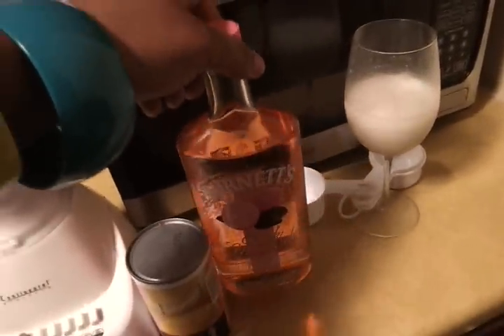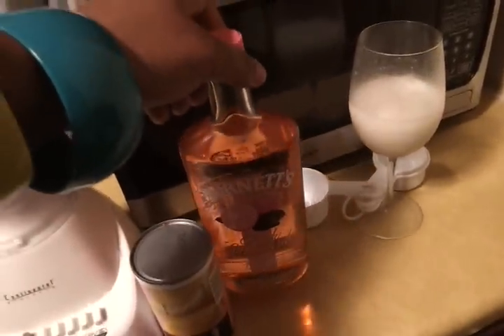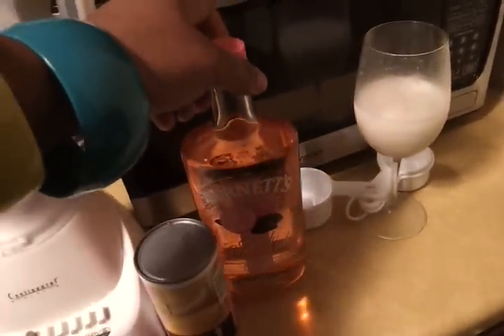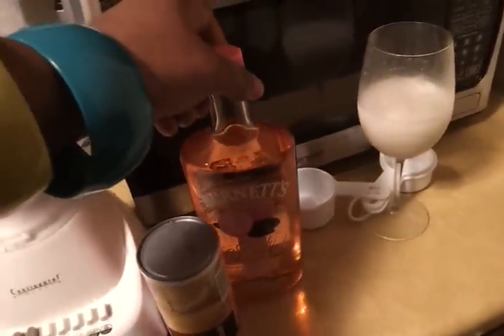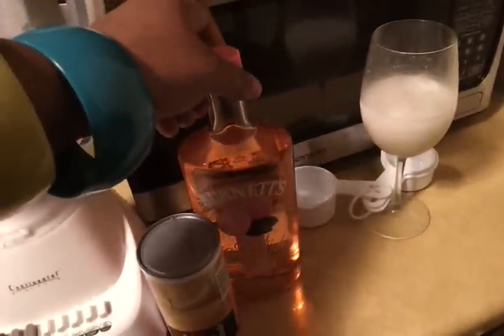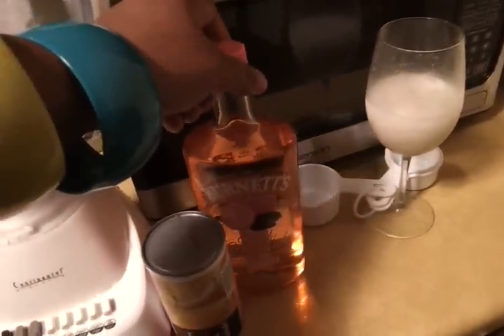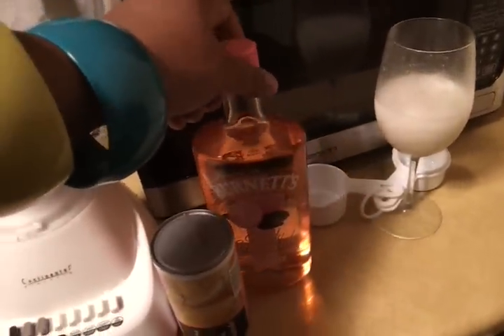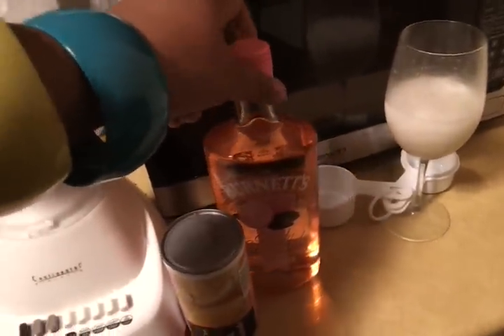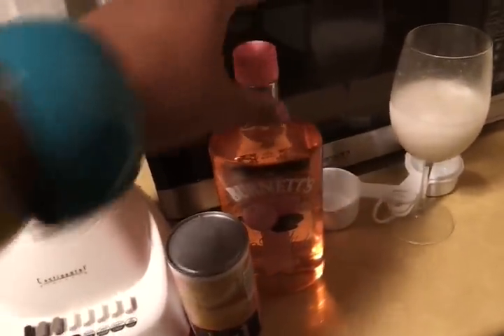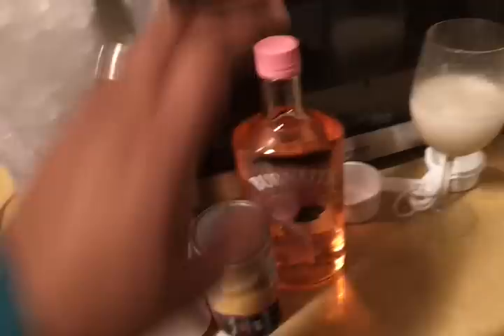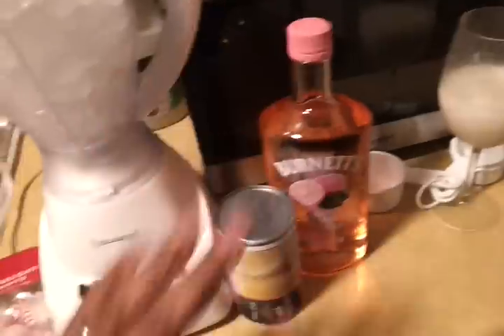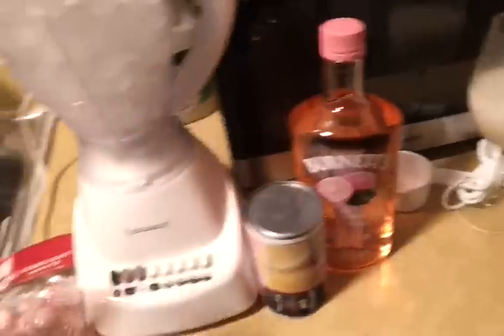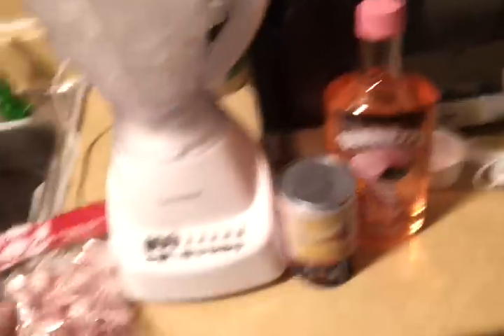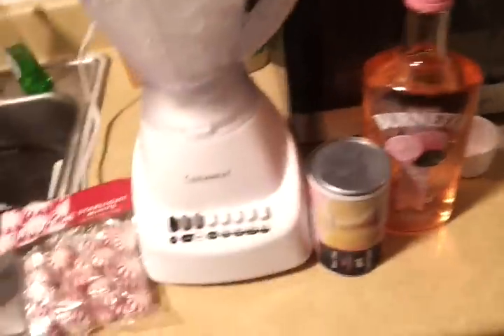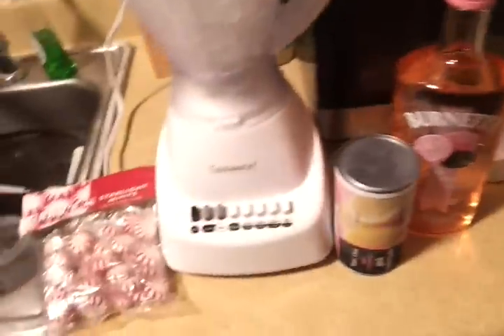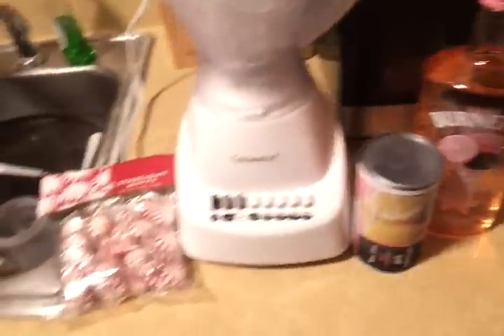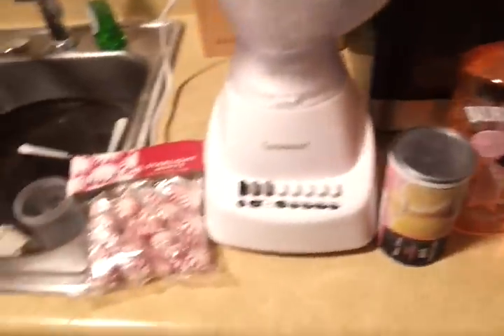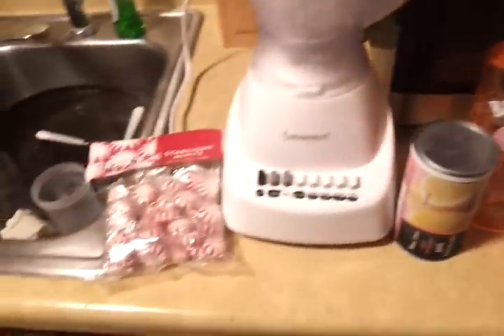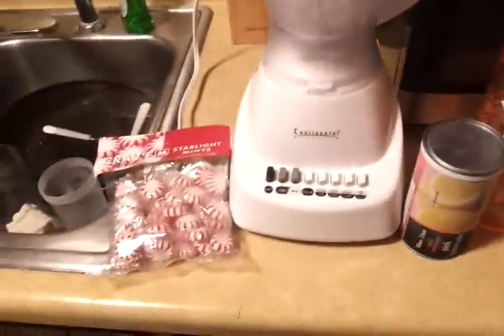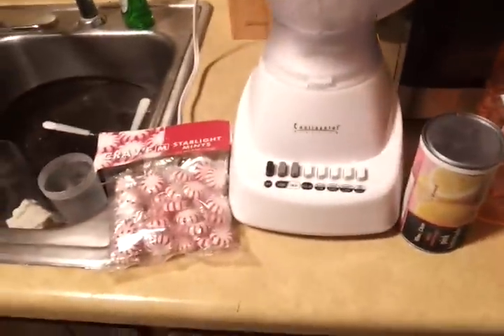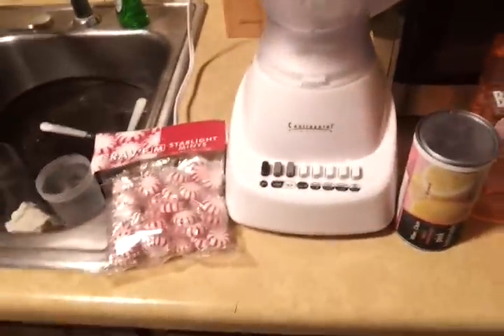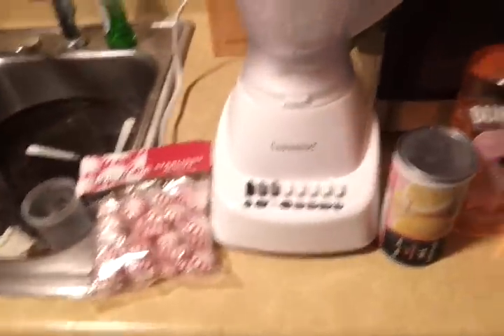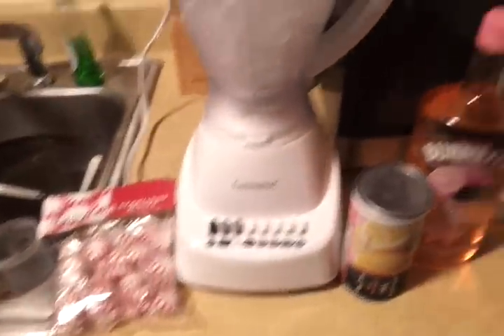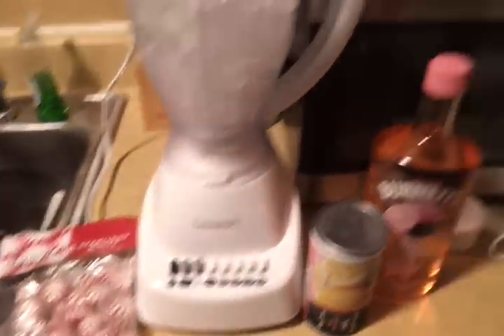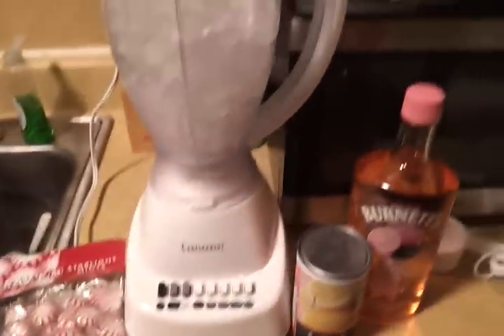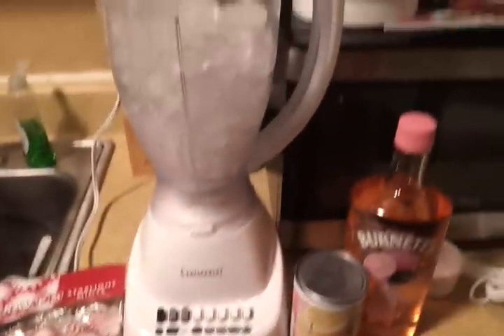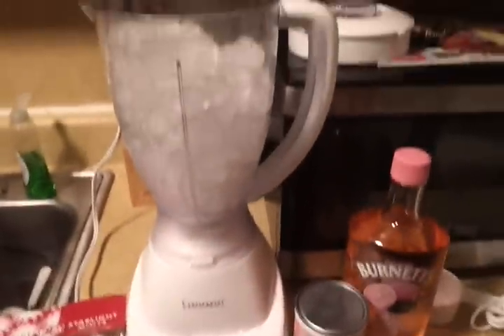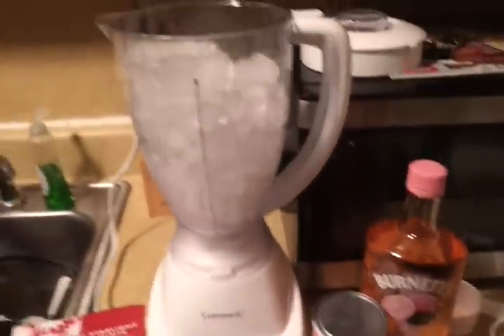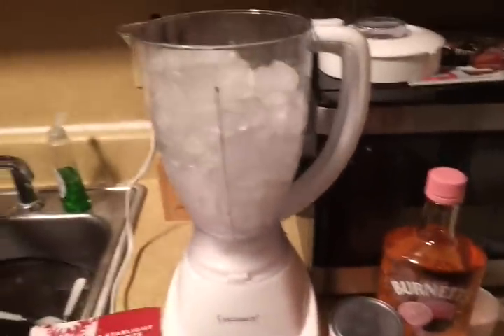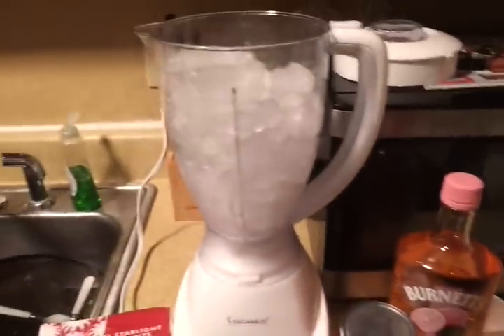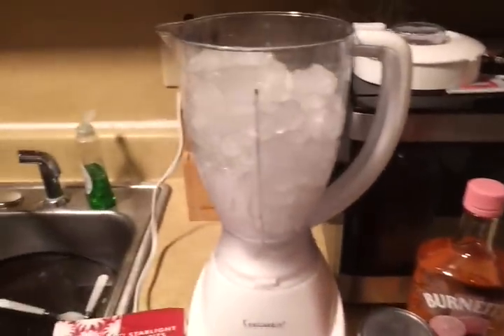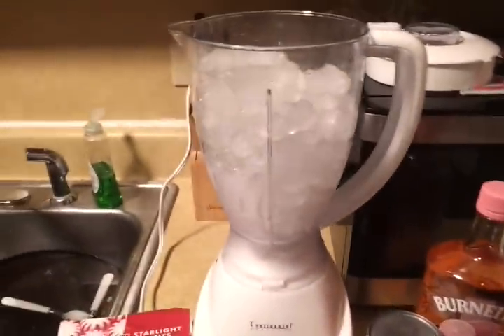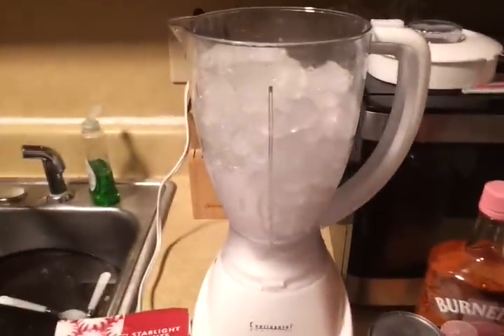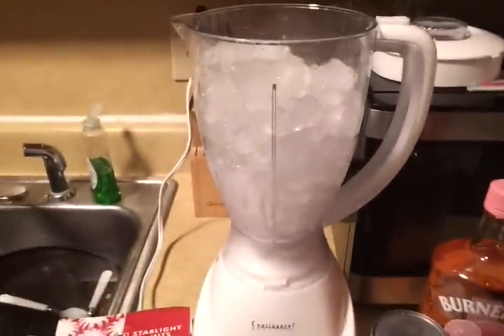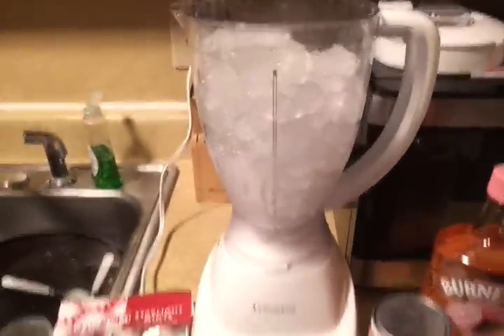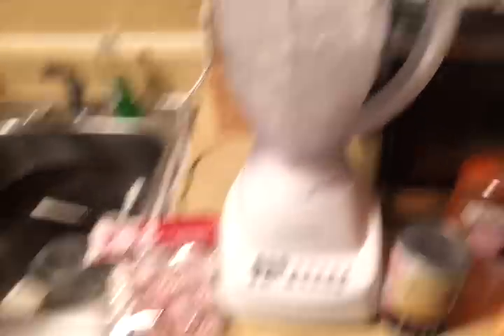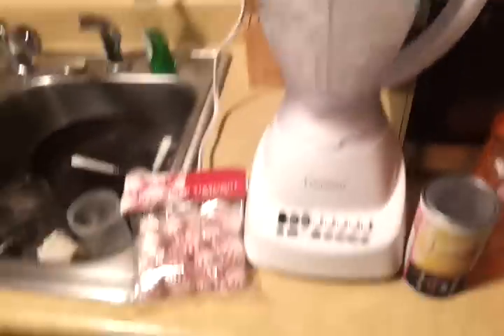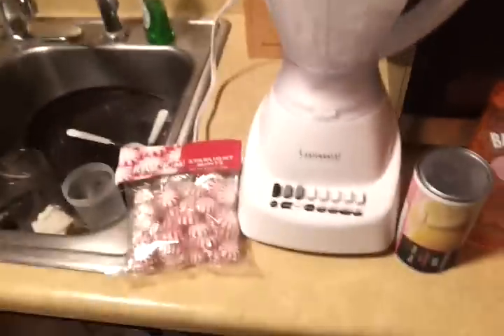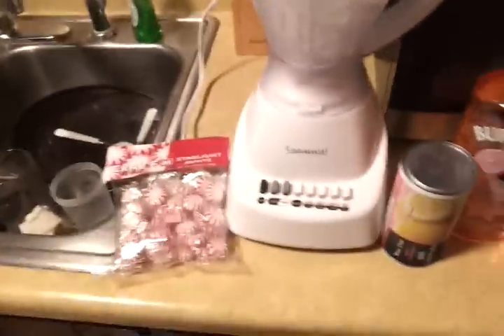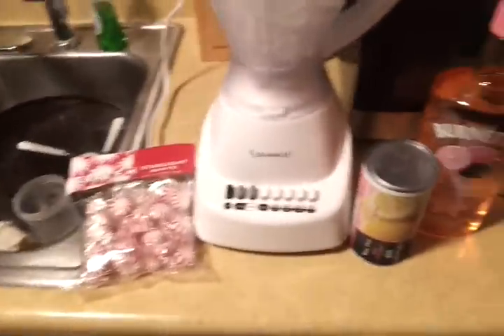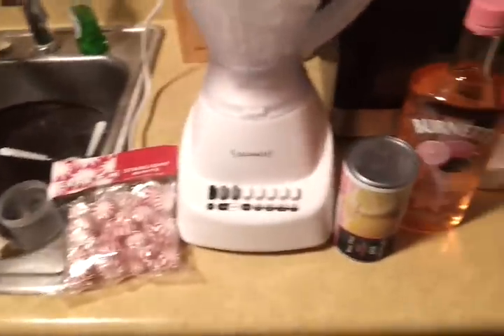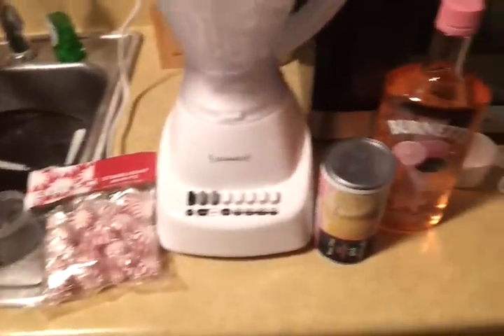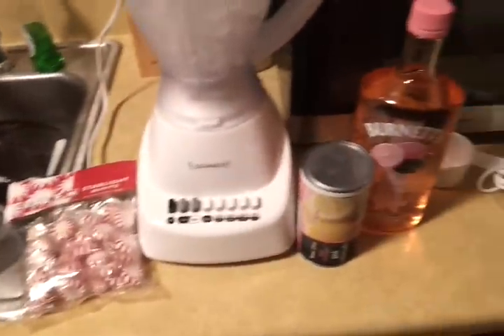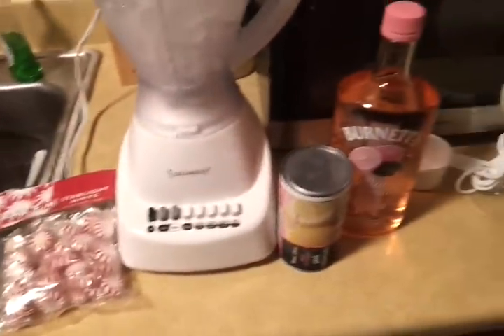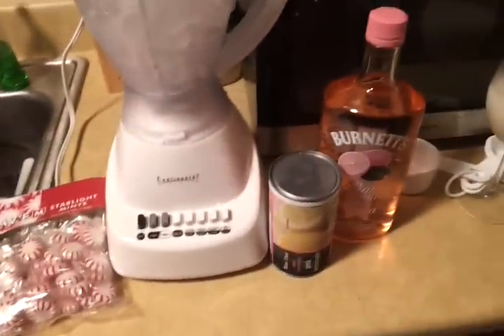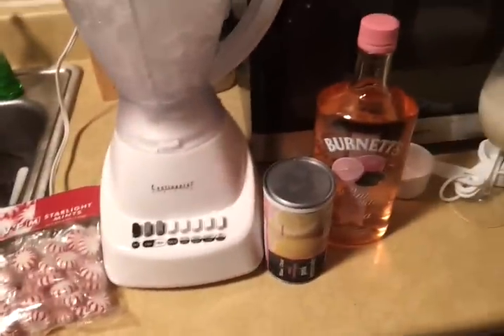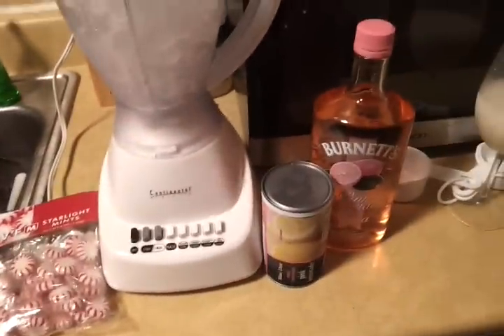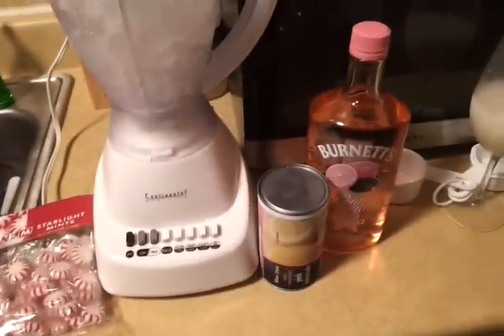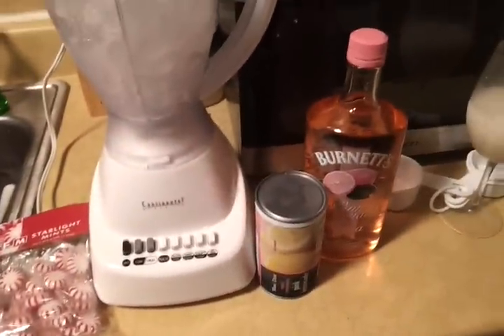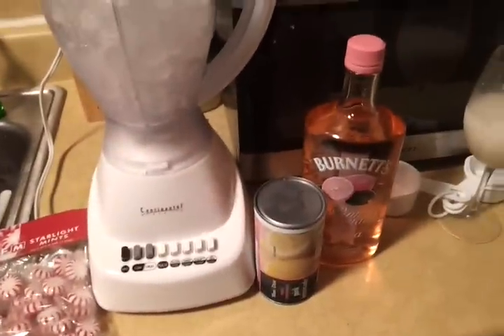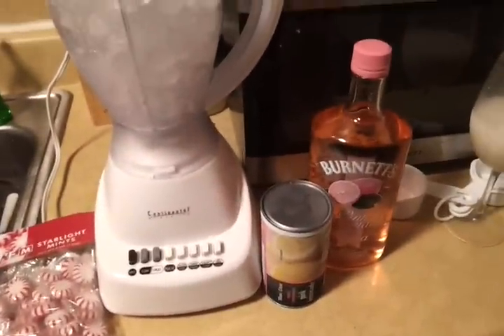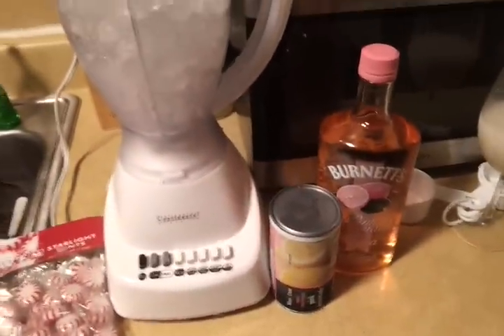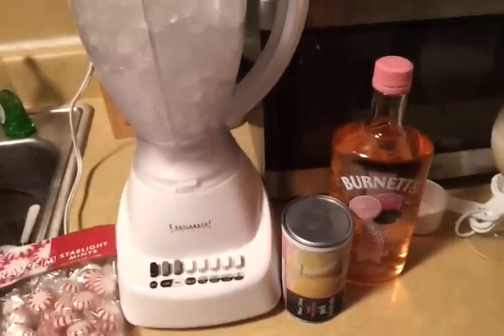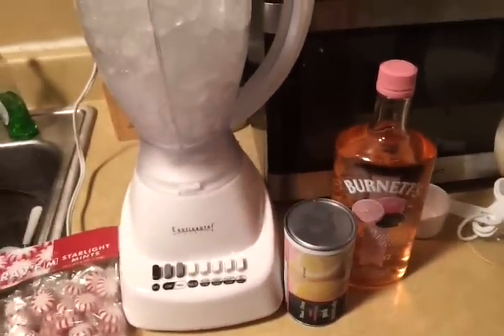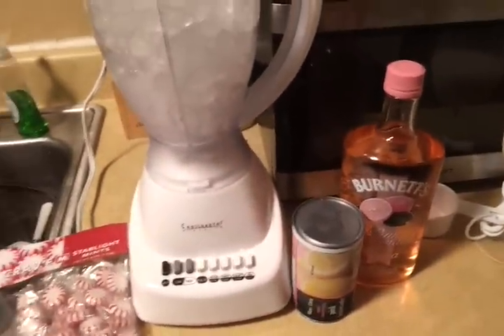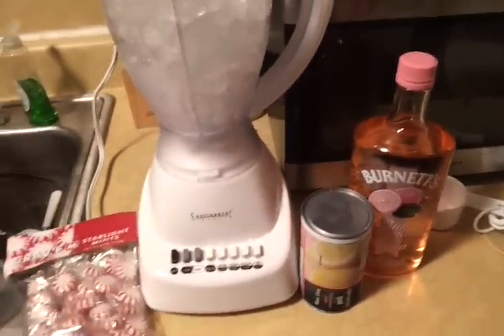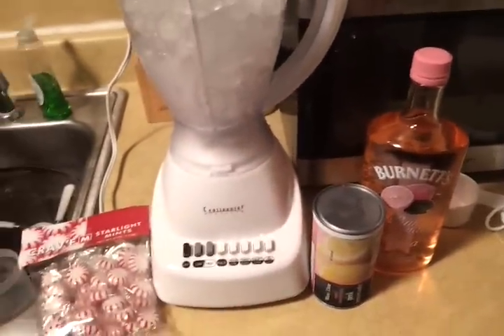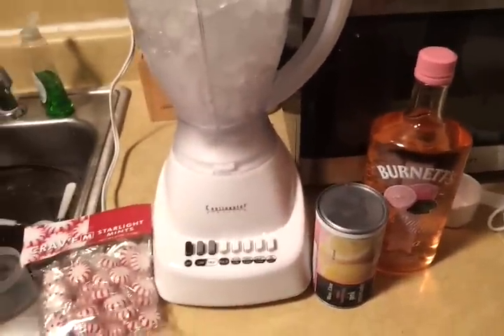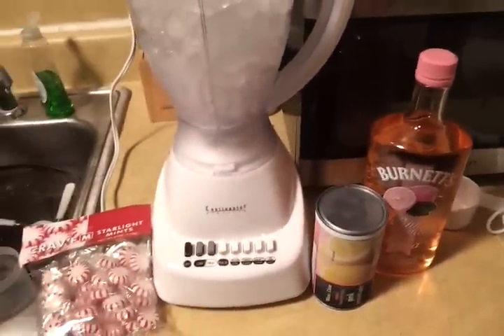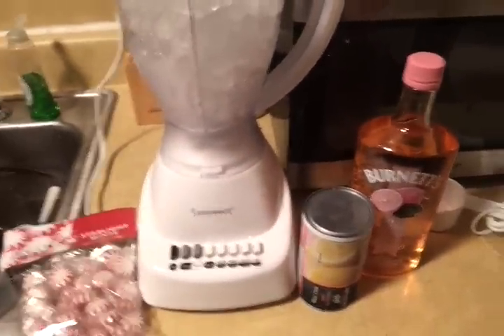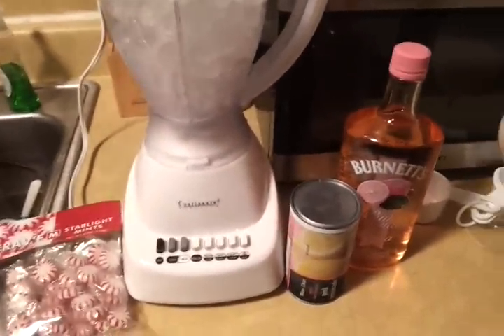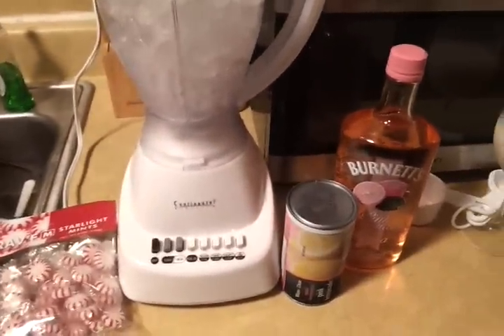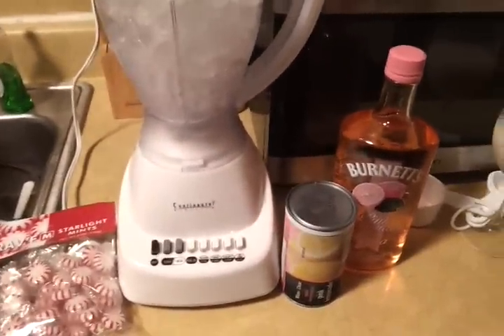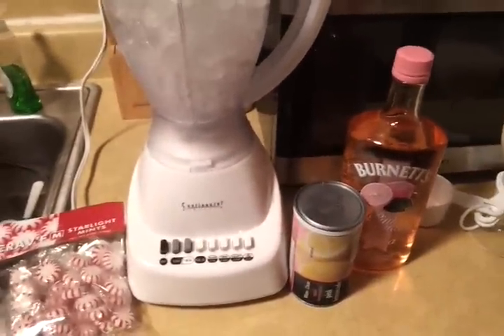You can use whatever type of vodka that you want. Here's my ice and here are the ingredients, so I'm going to get to mixing.